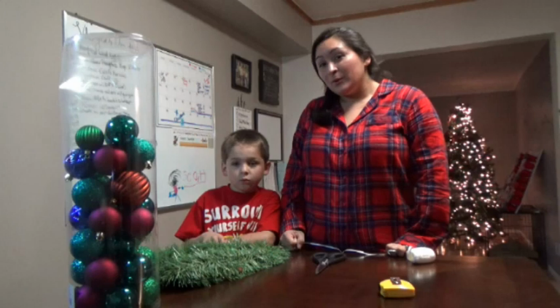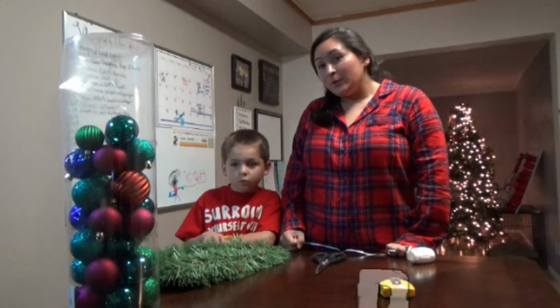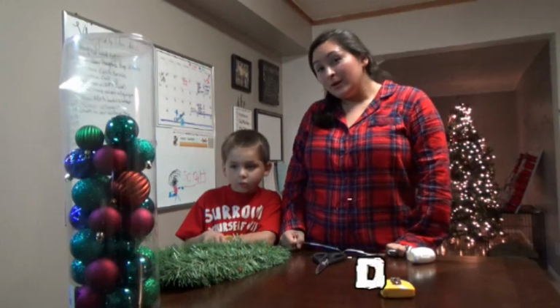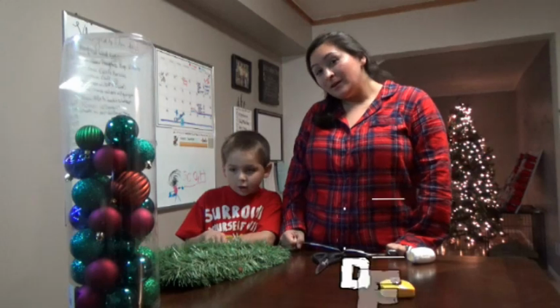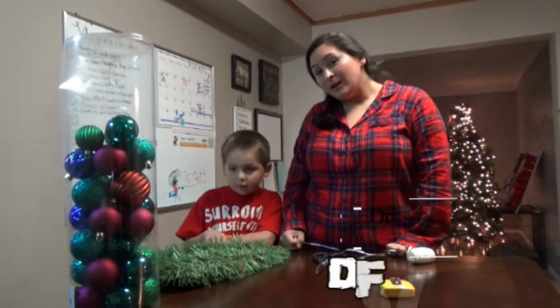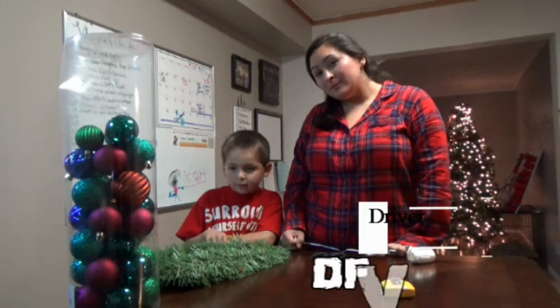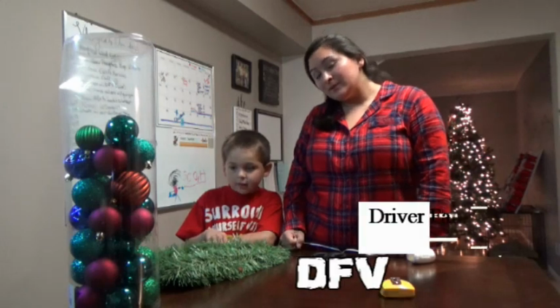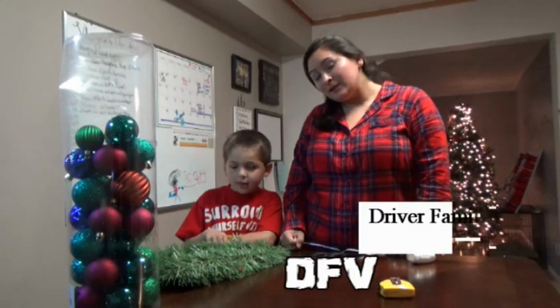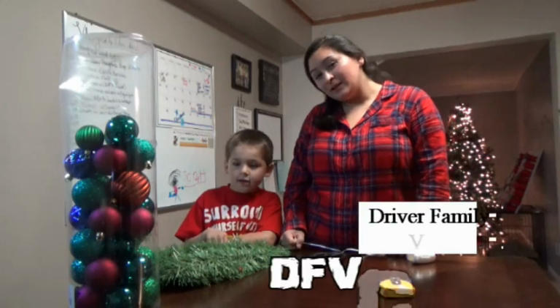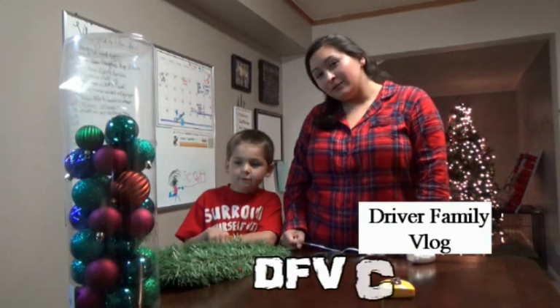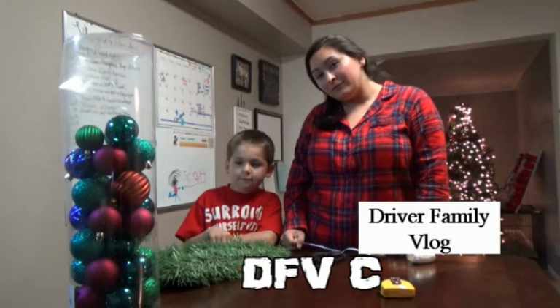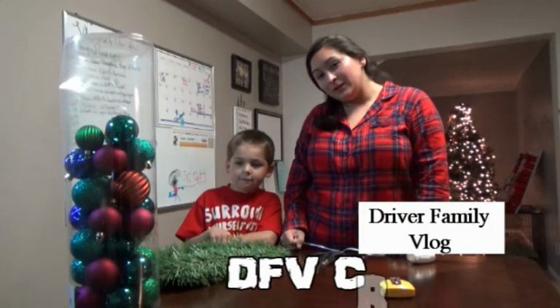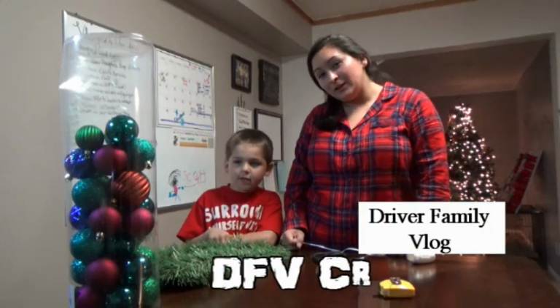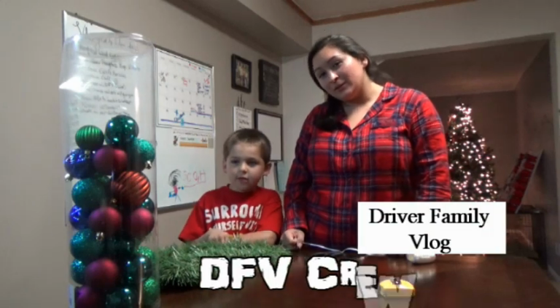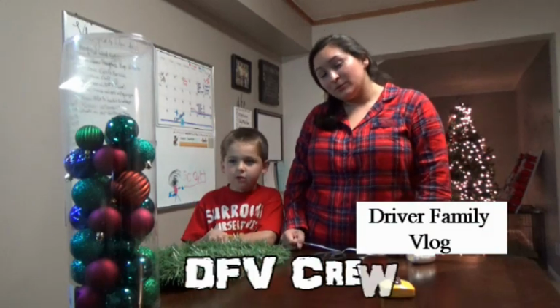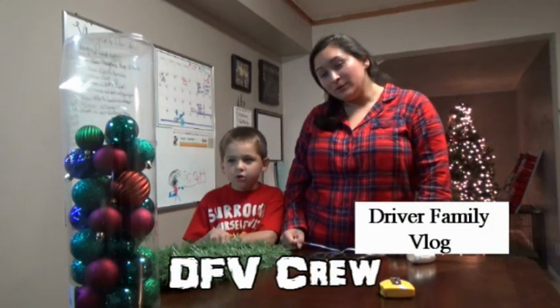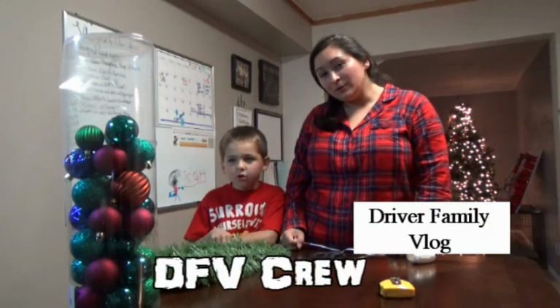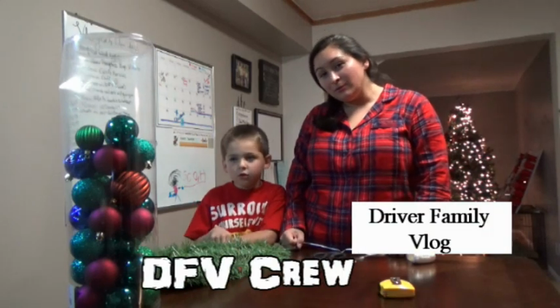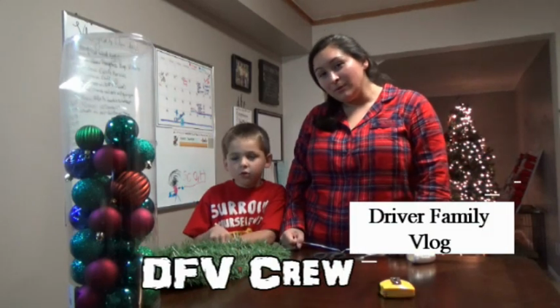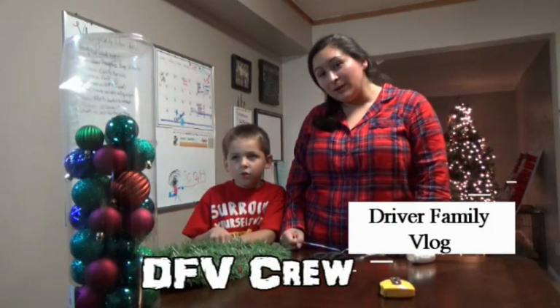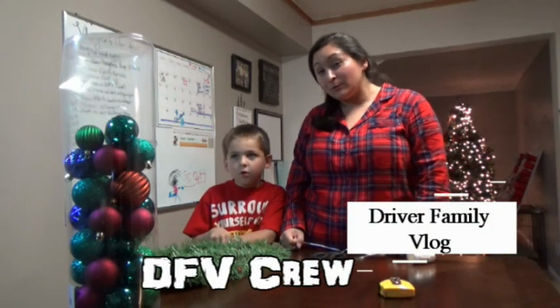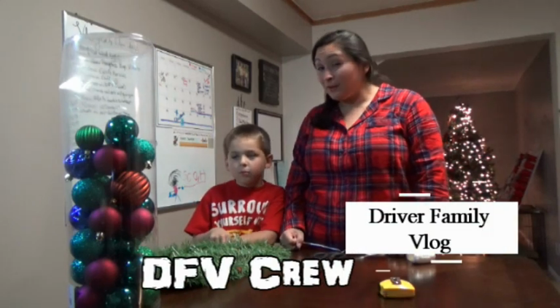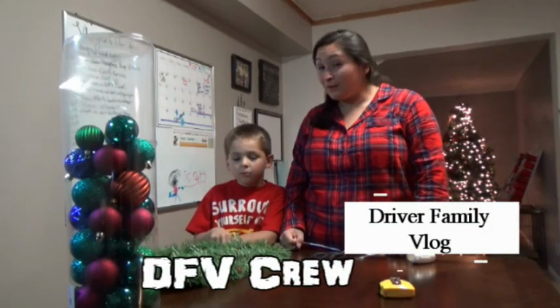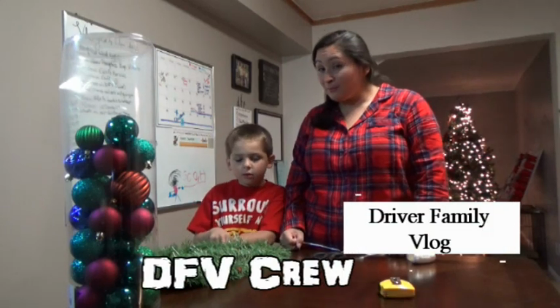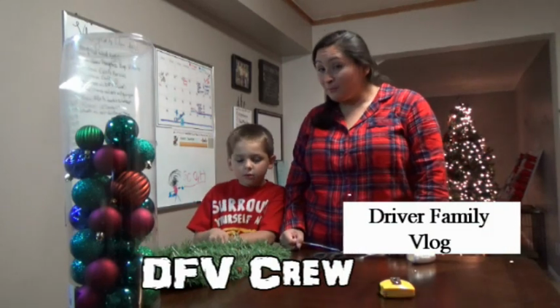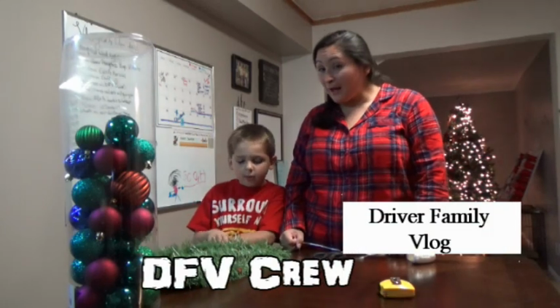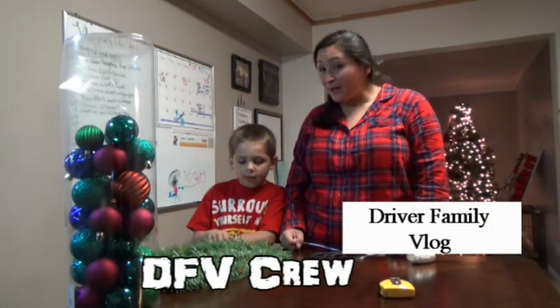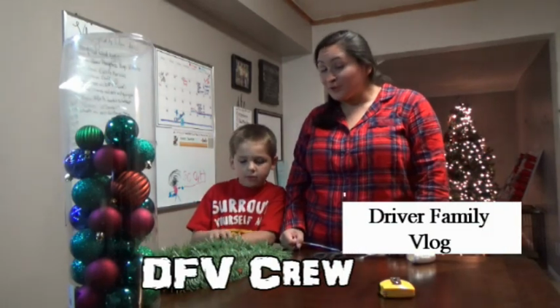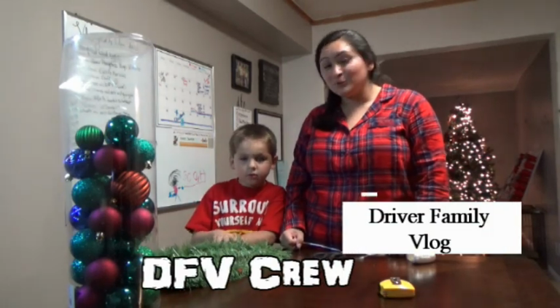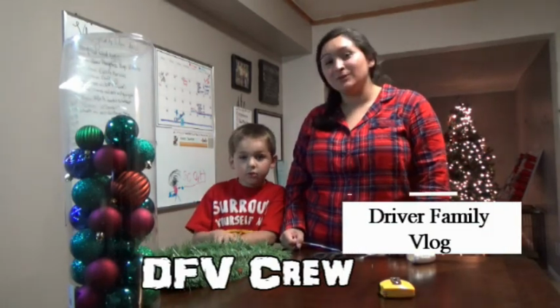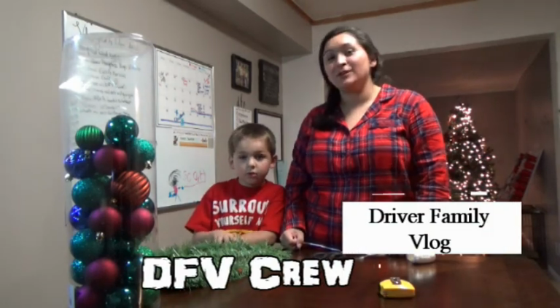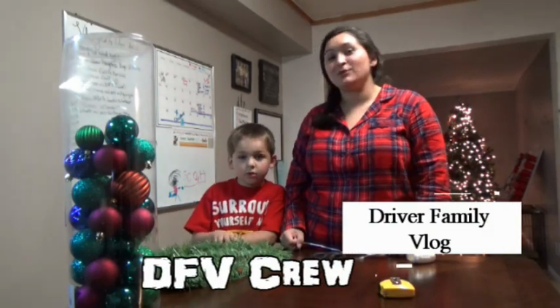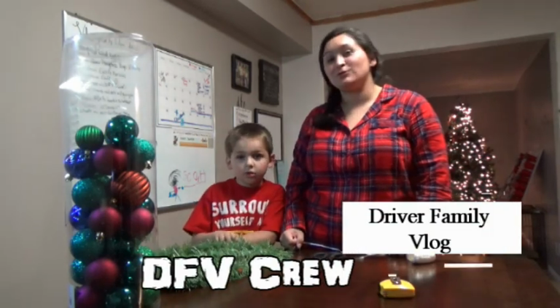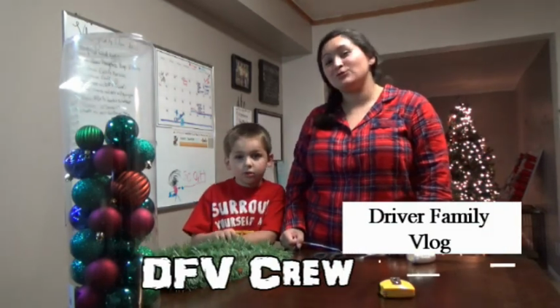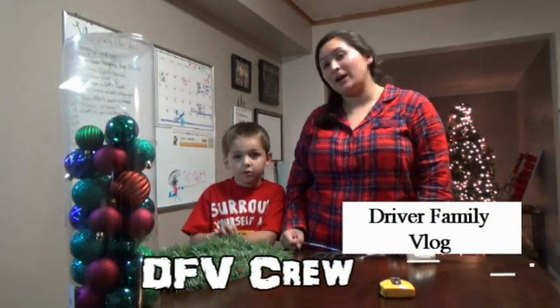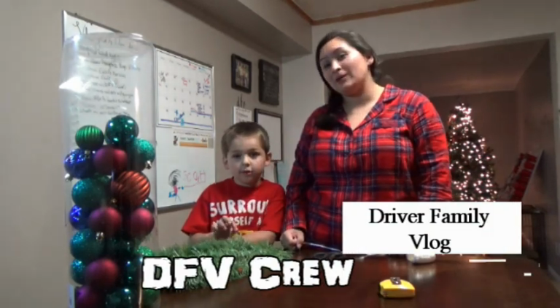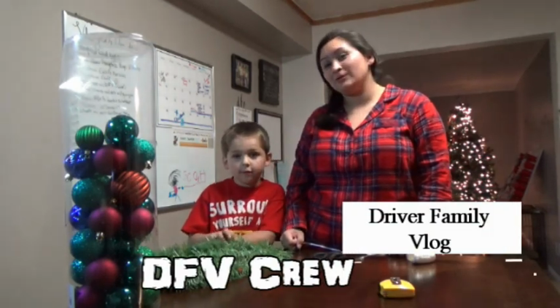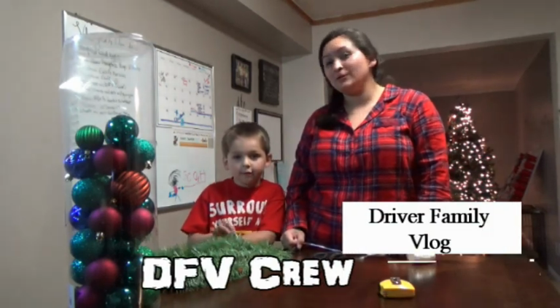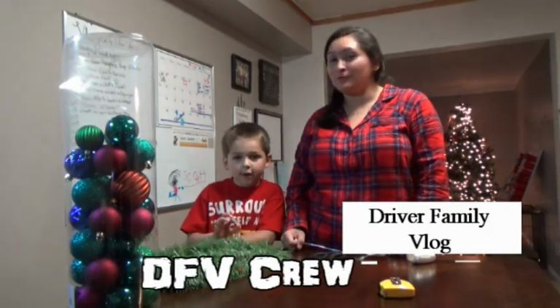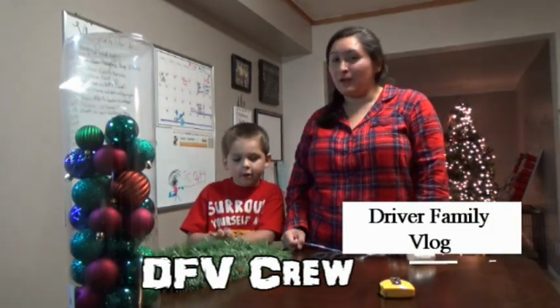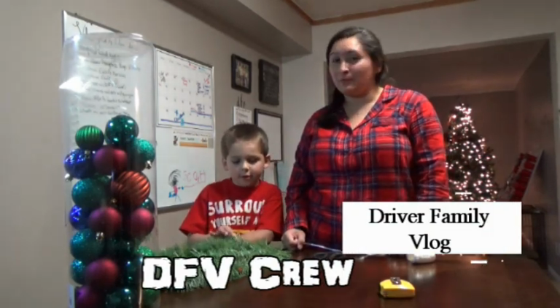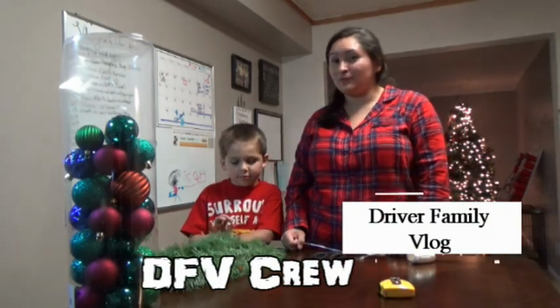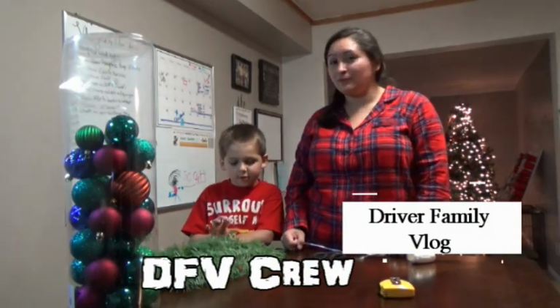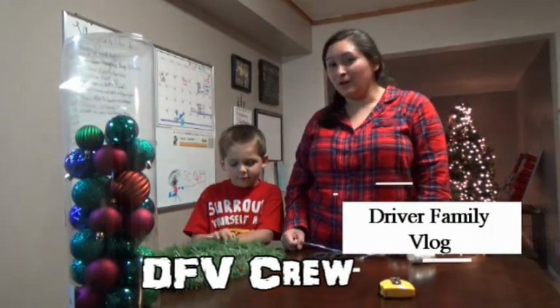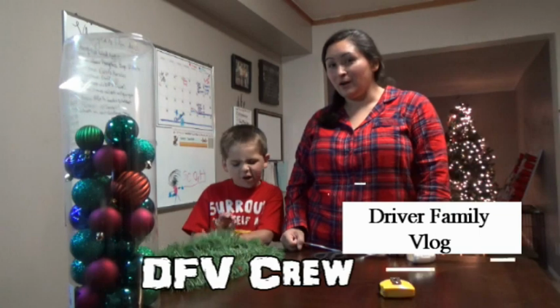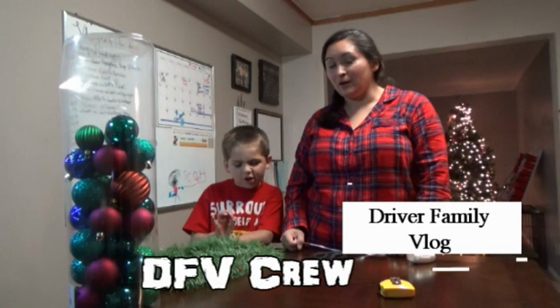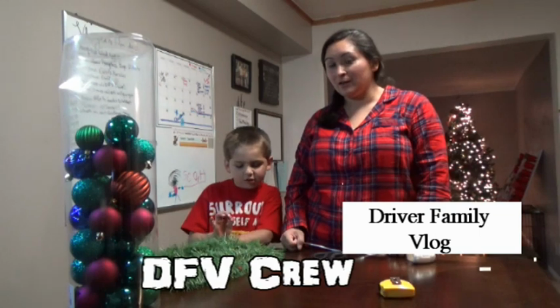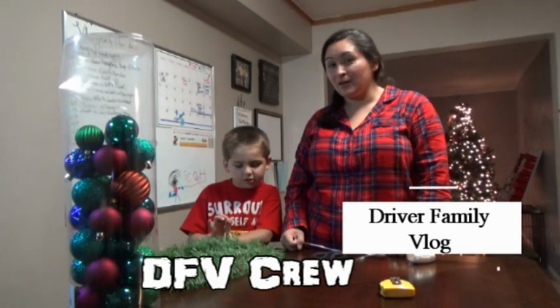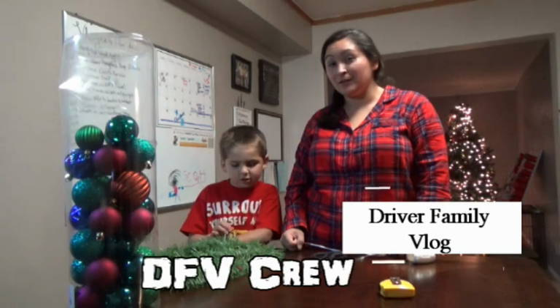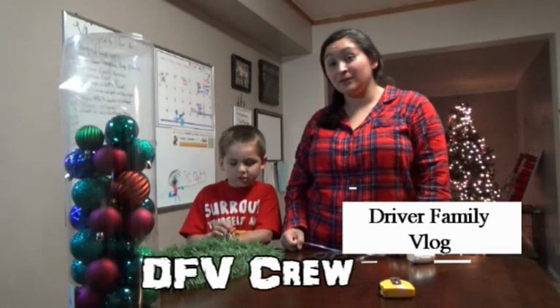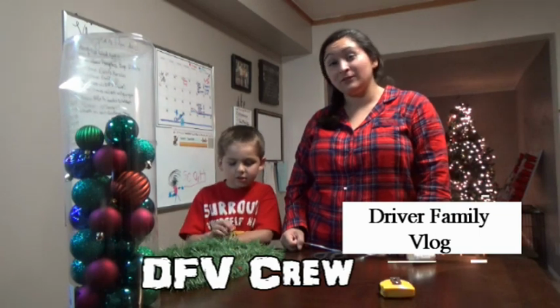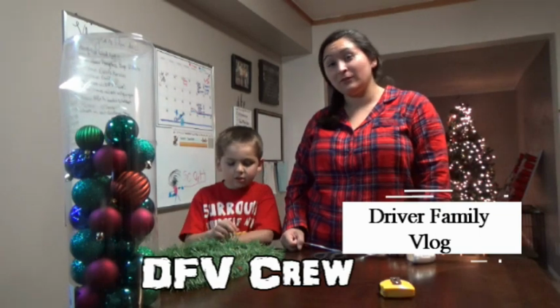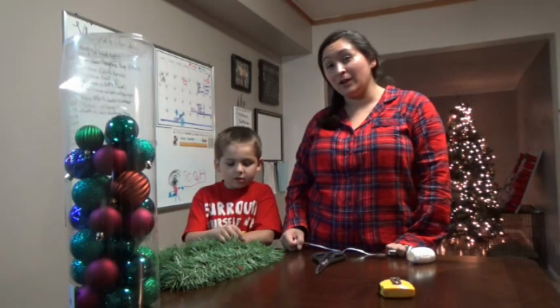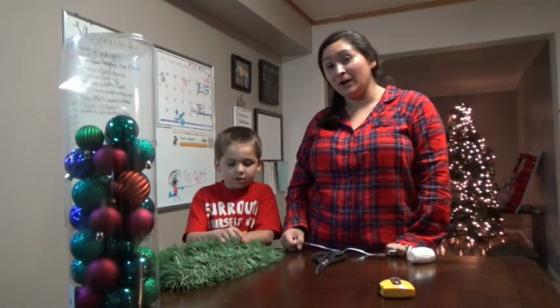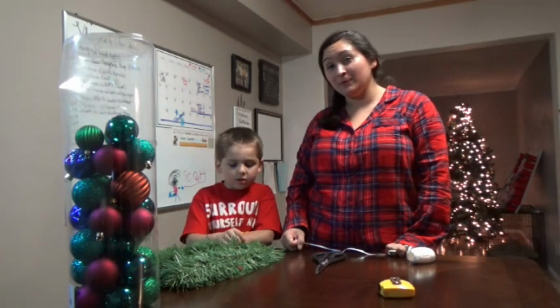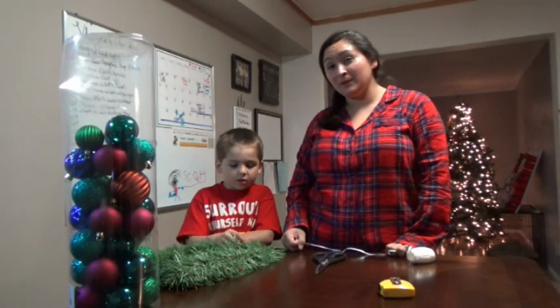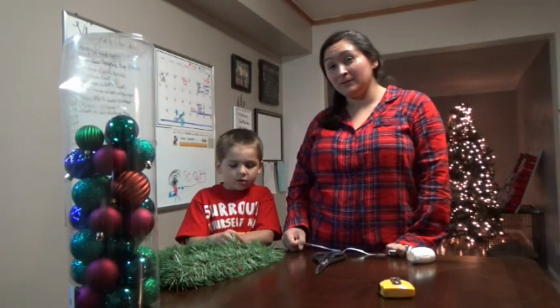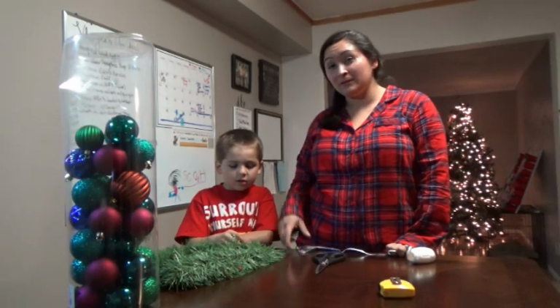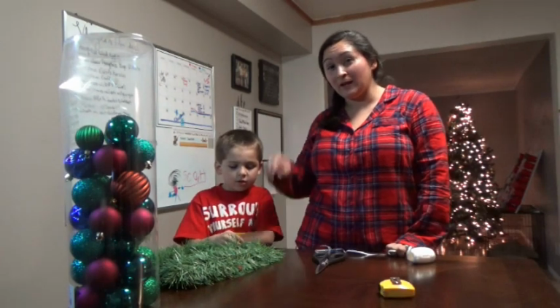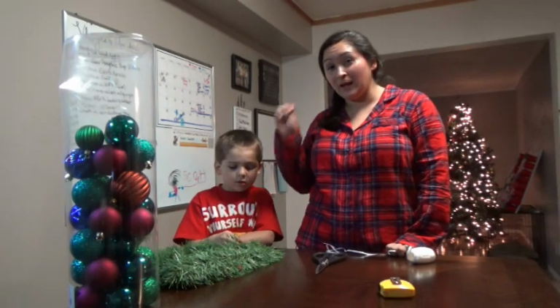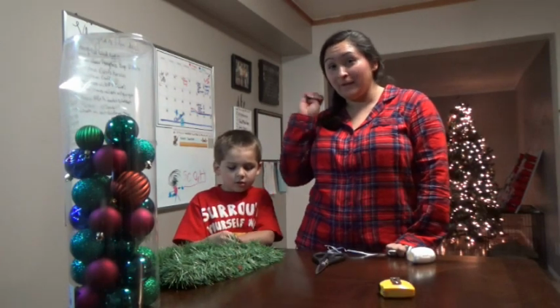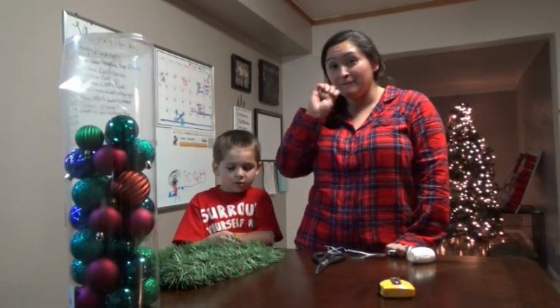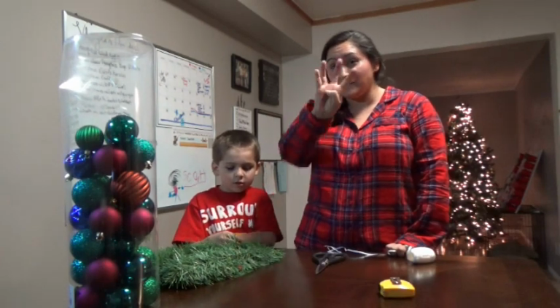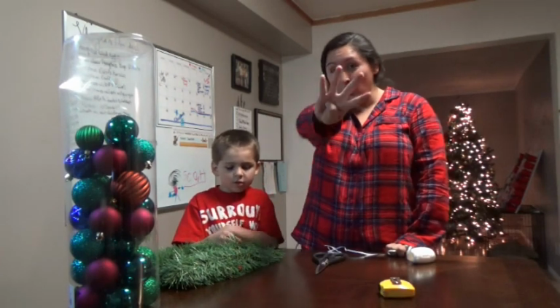What up DFV crew and welcome back to another Driver Family Vlog. This is Vlogmas Day 4.